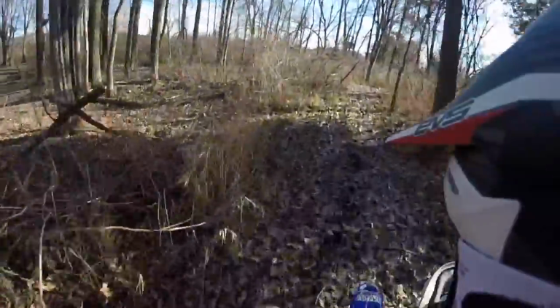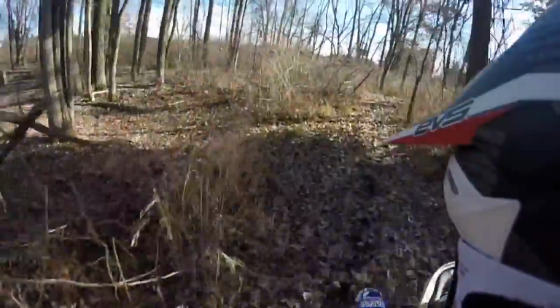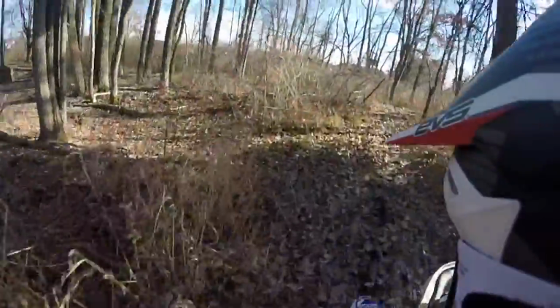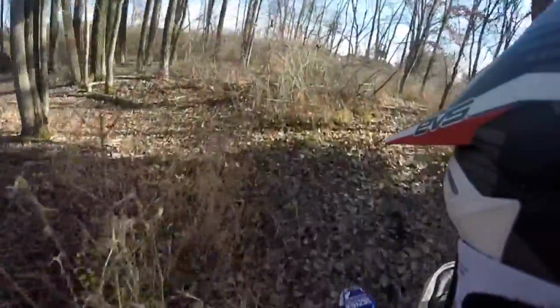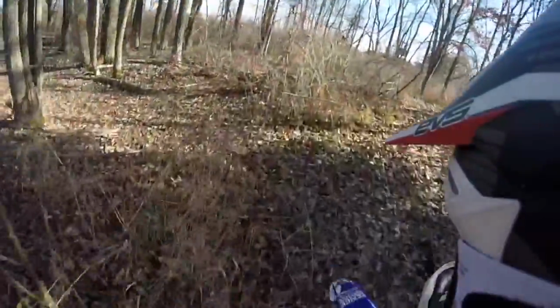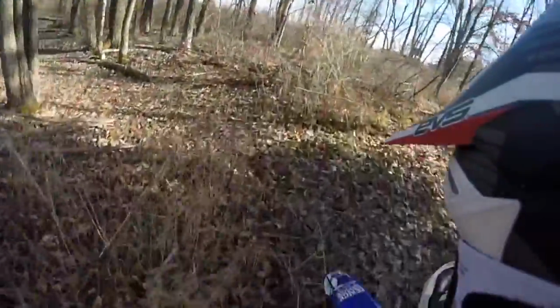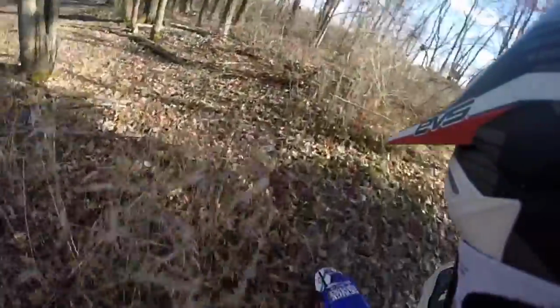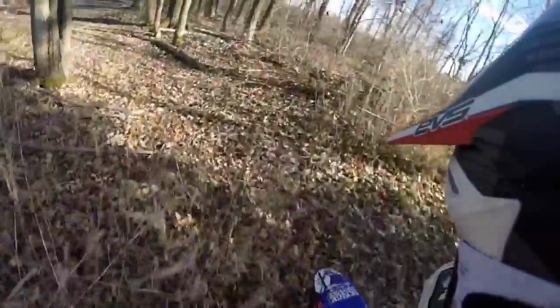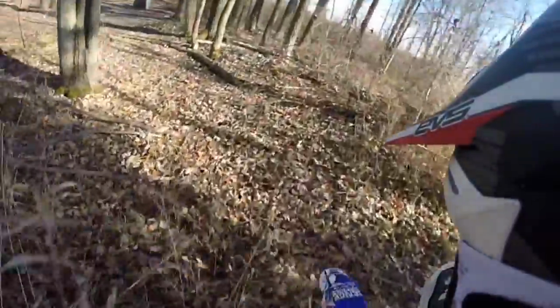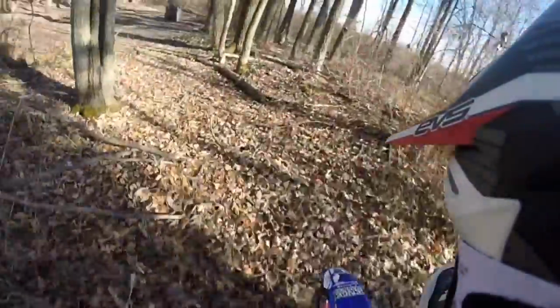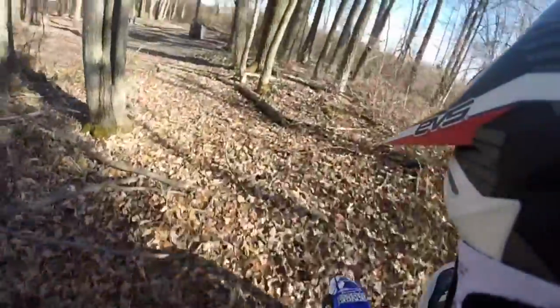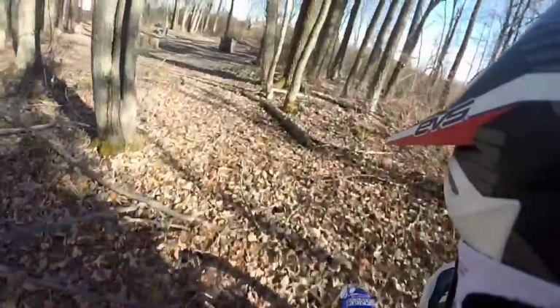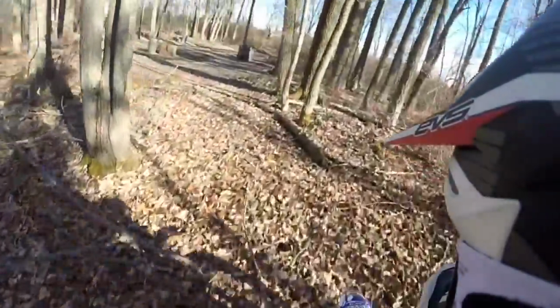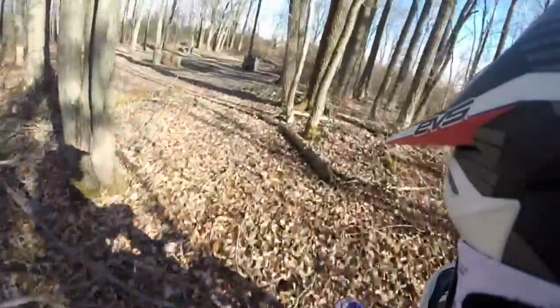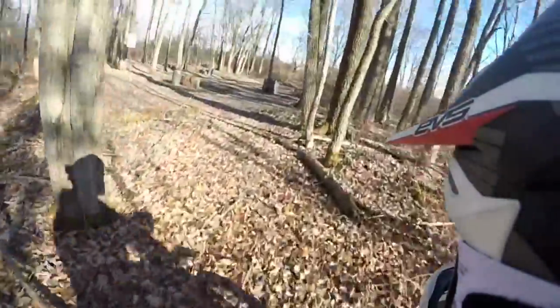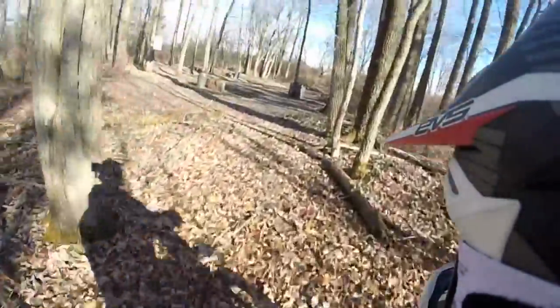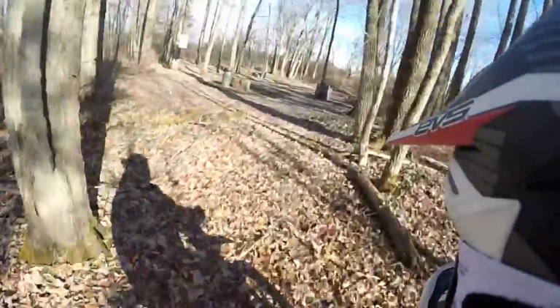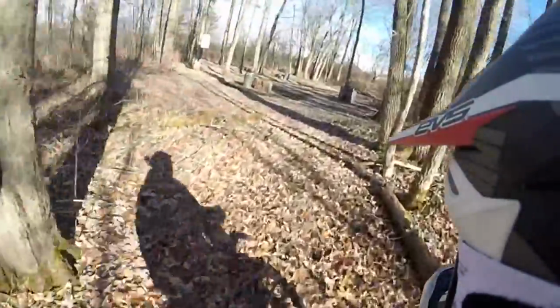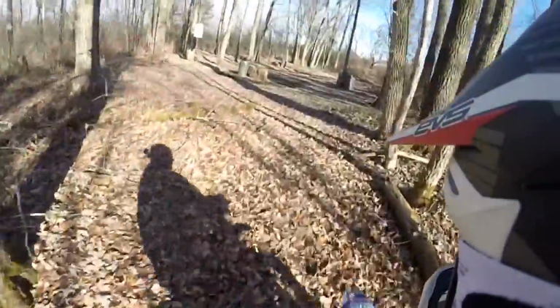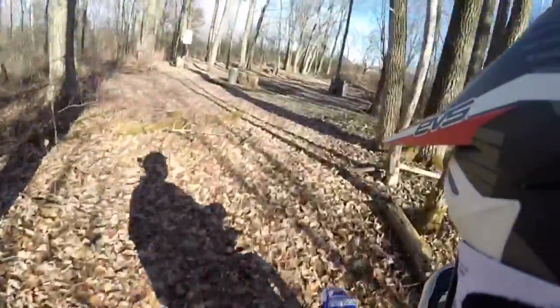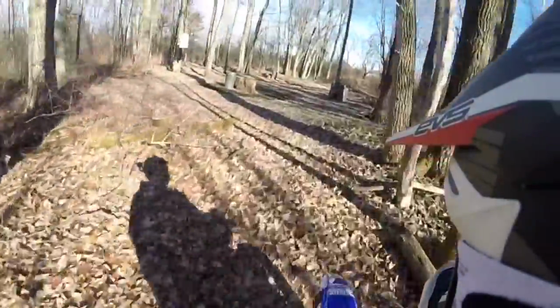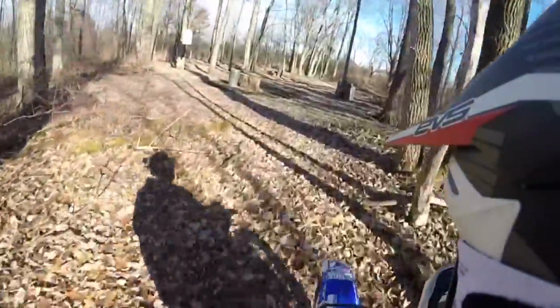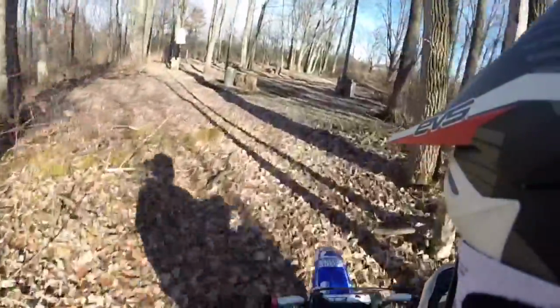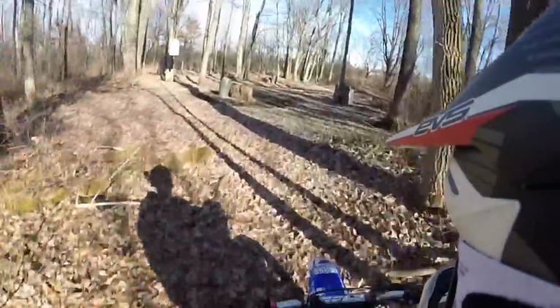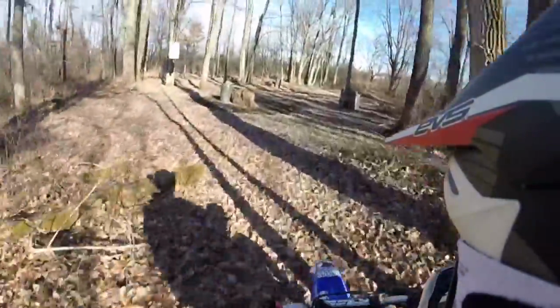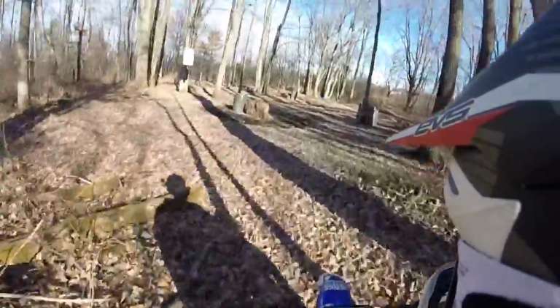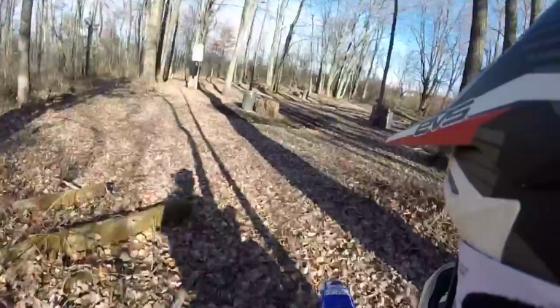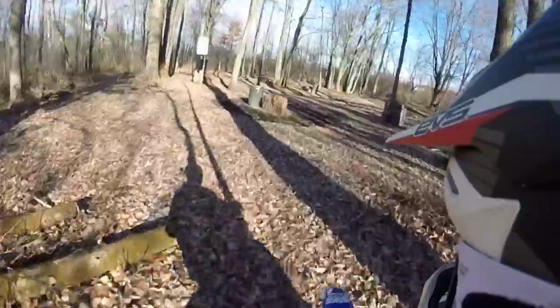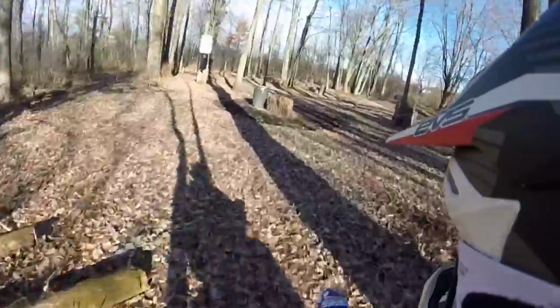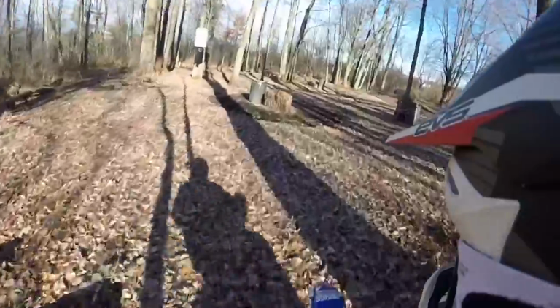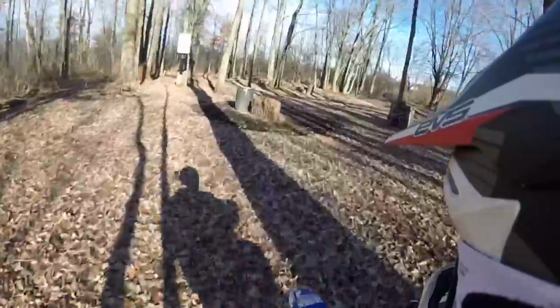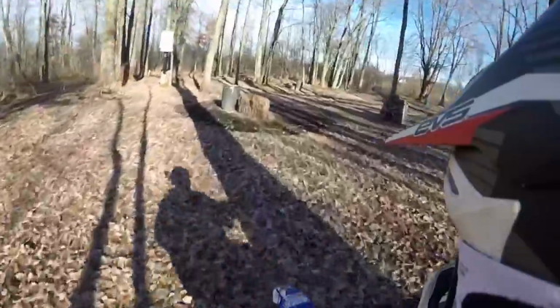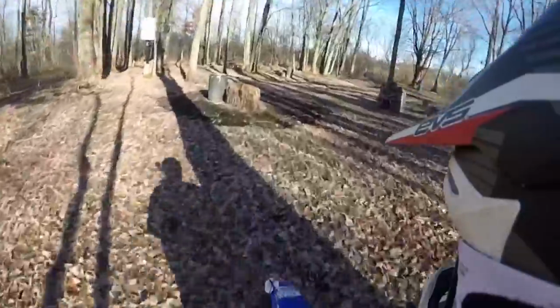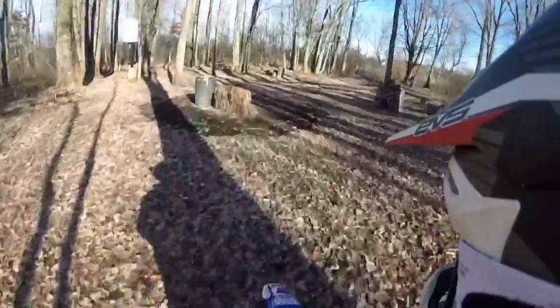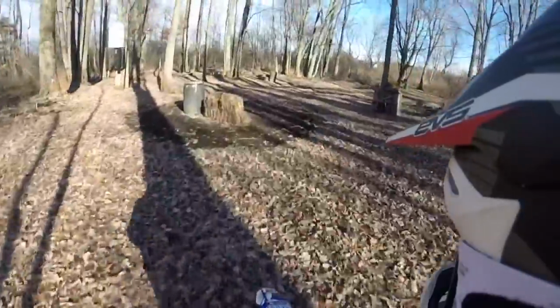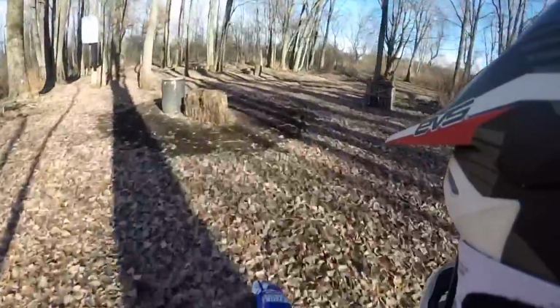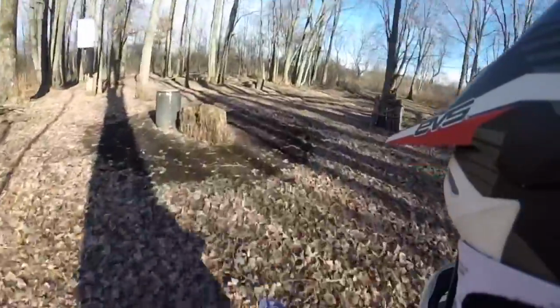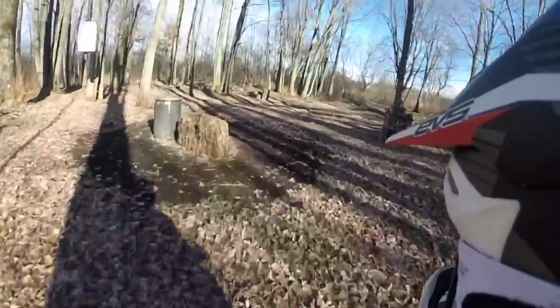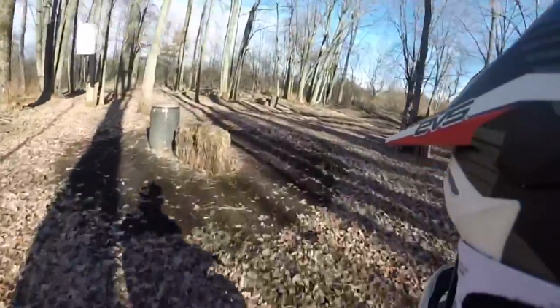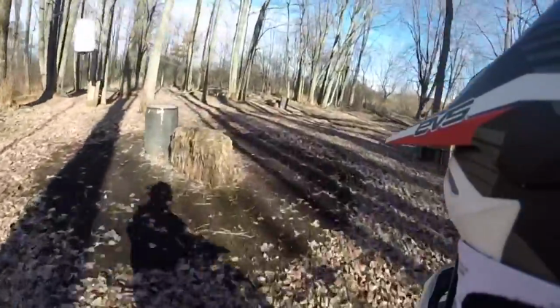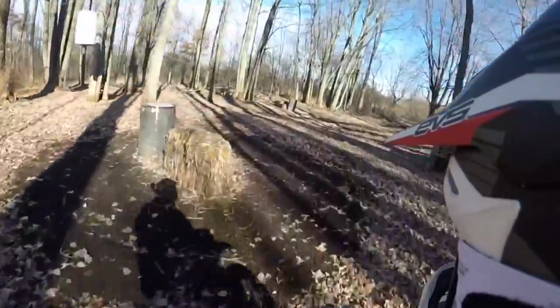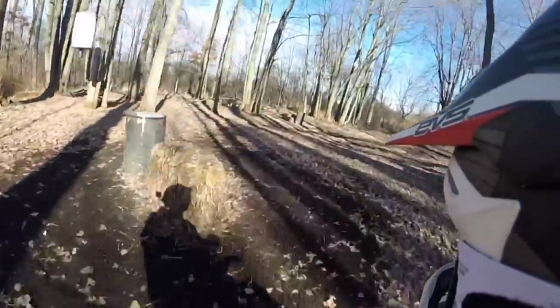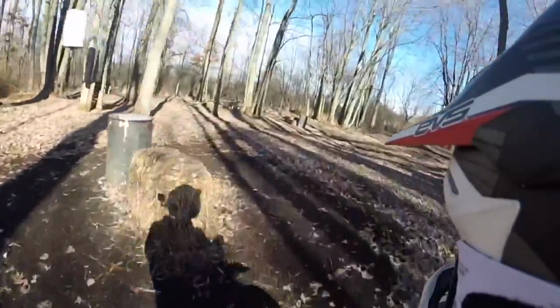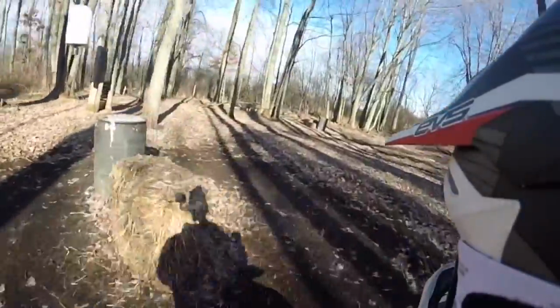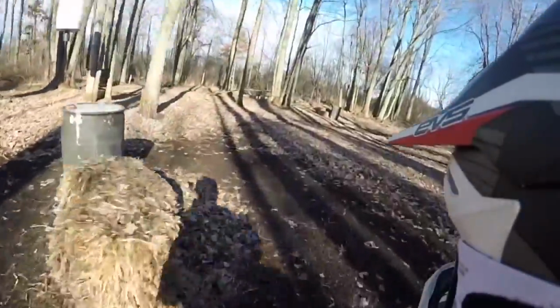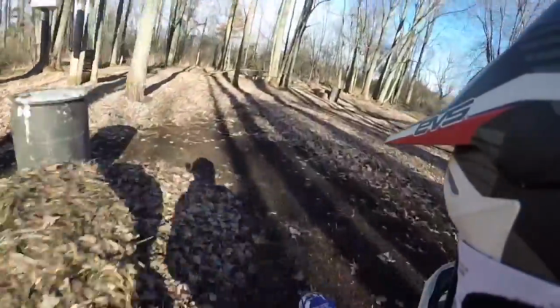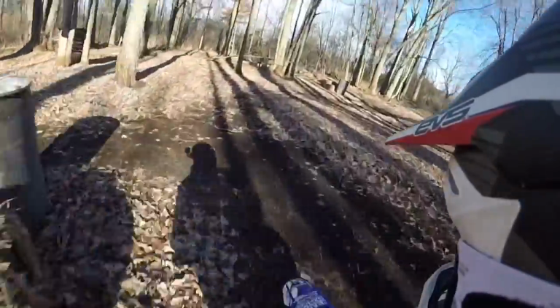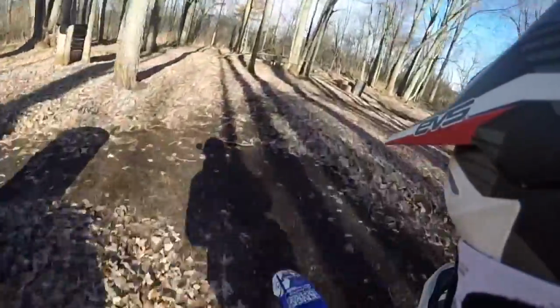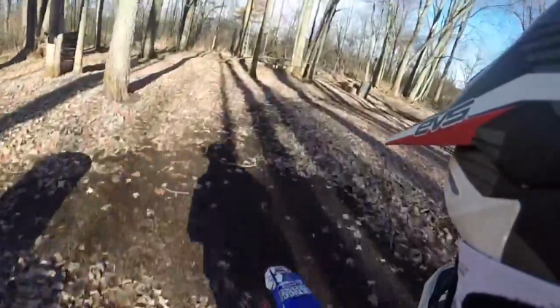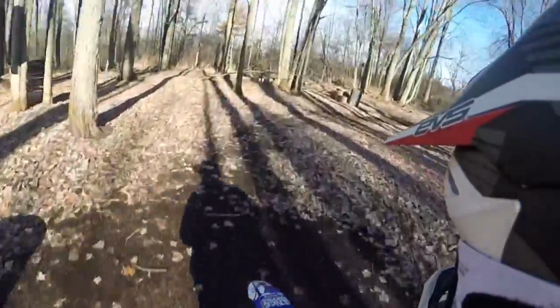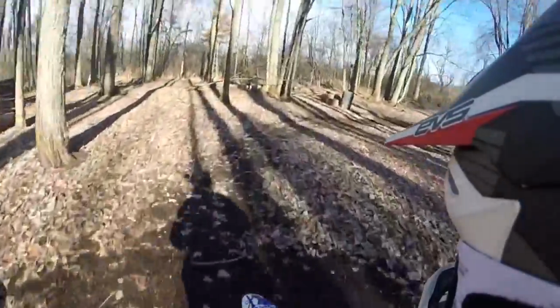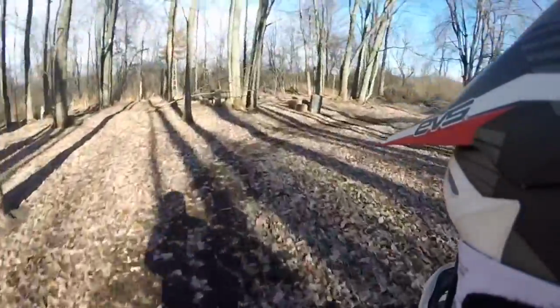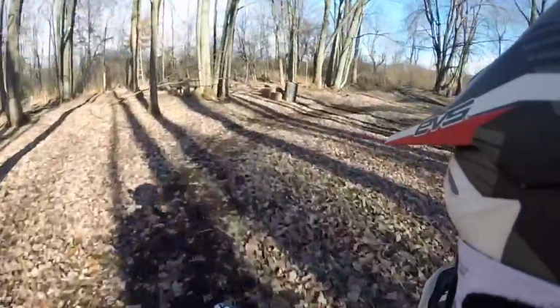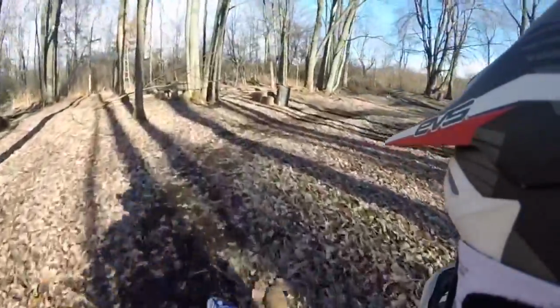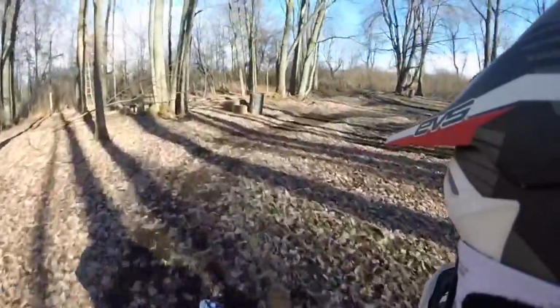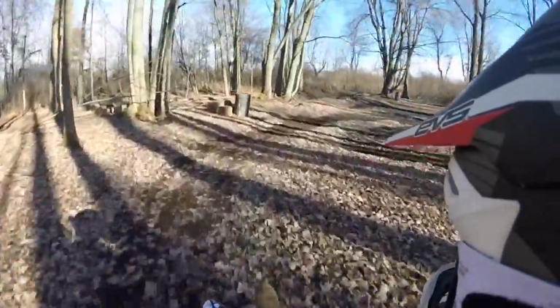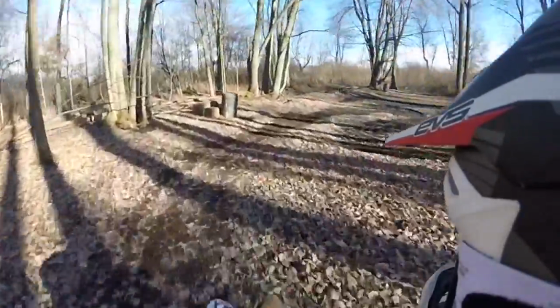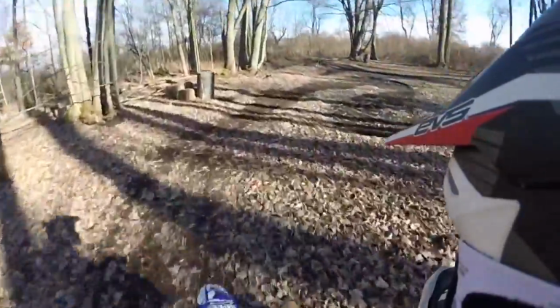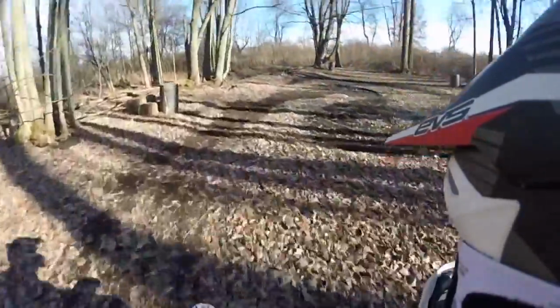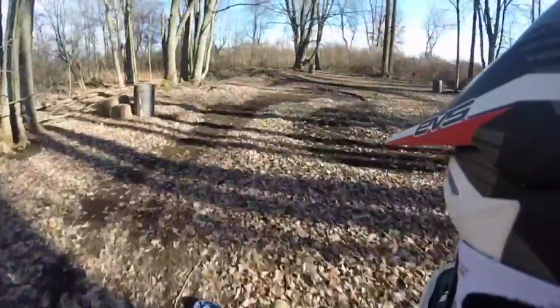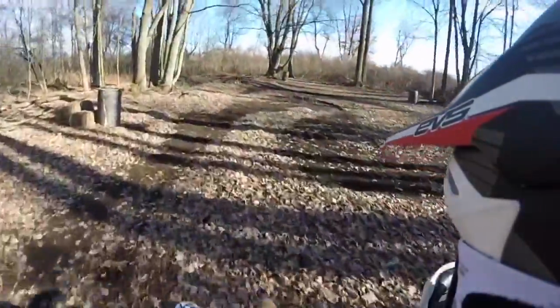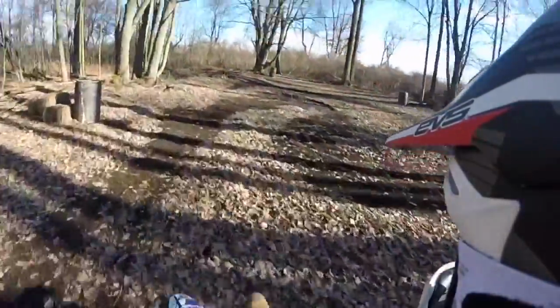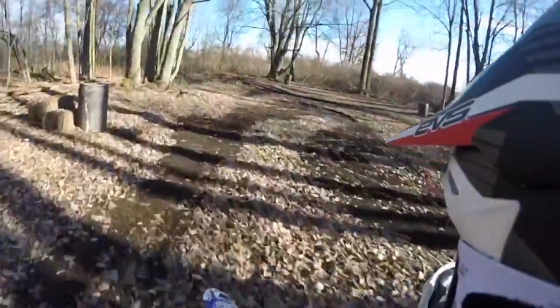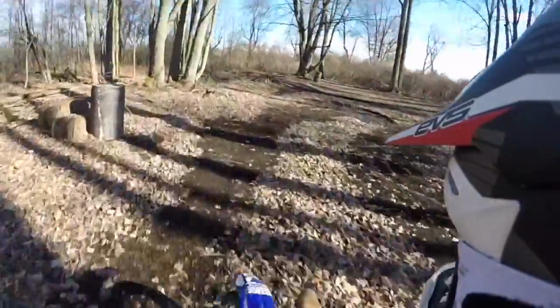I'm going to go ride my little track — just that little track thing my brother made. I got a previous video on it.